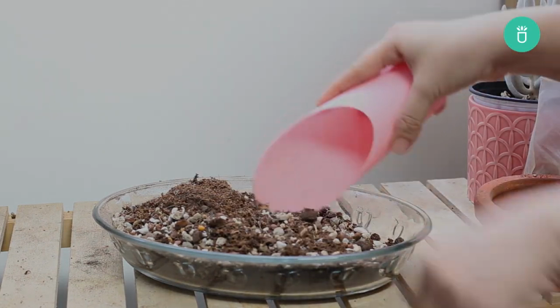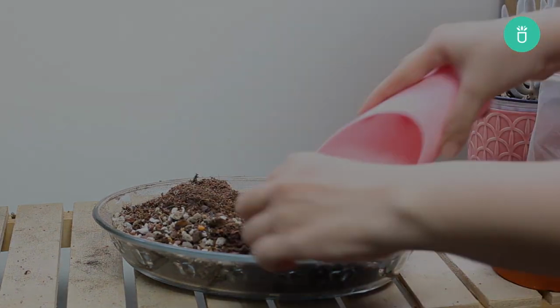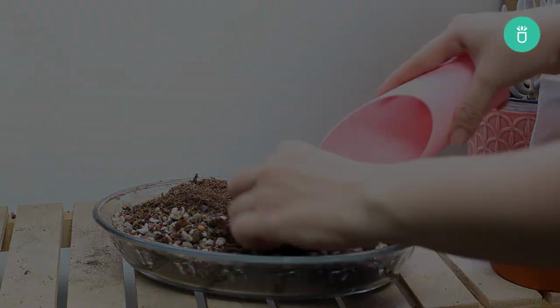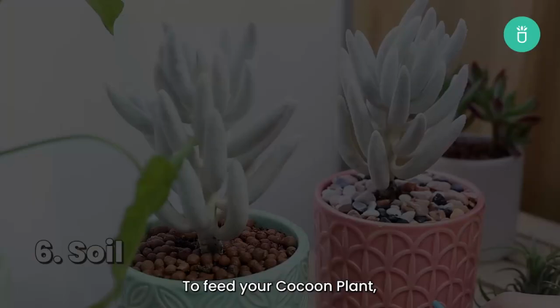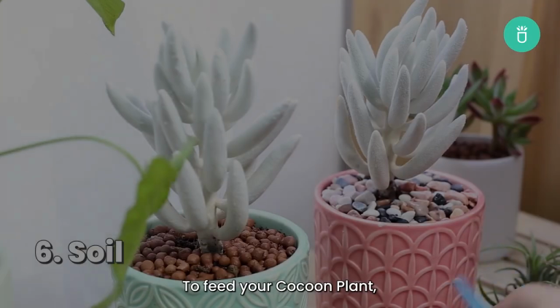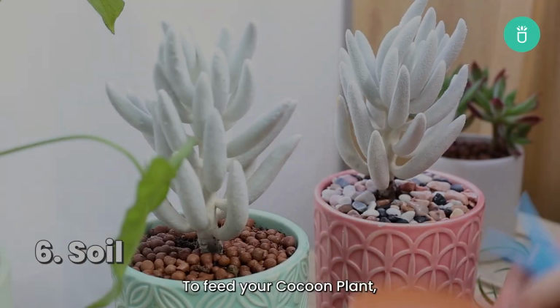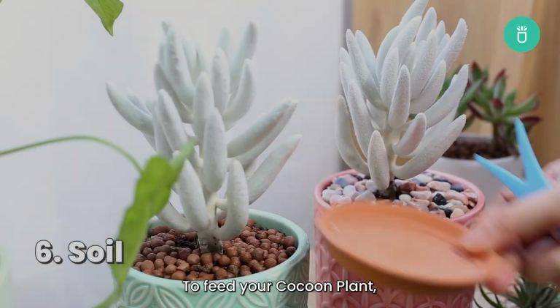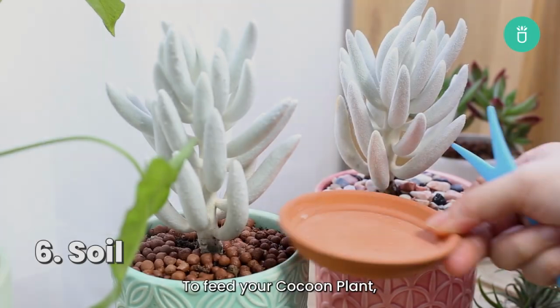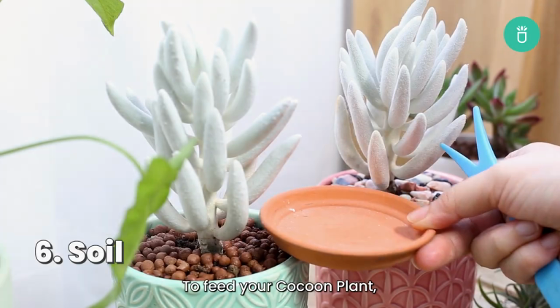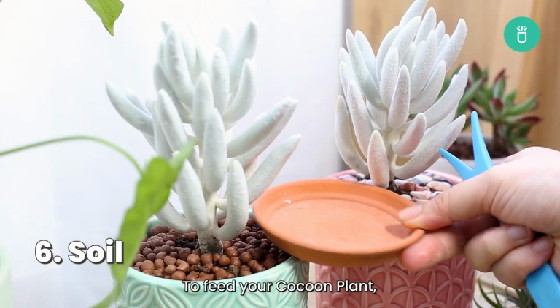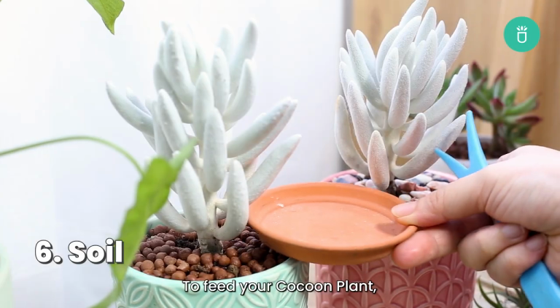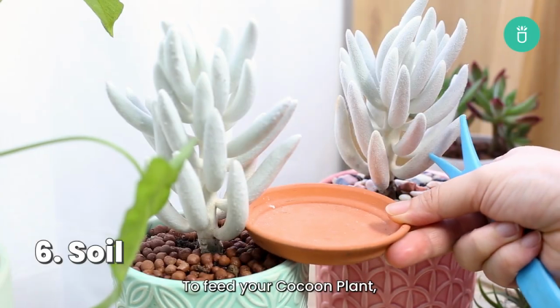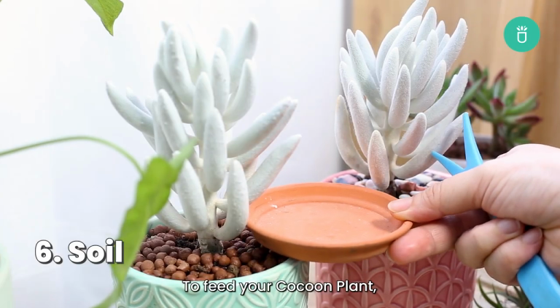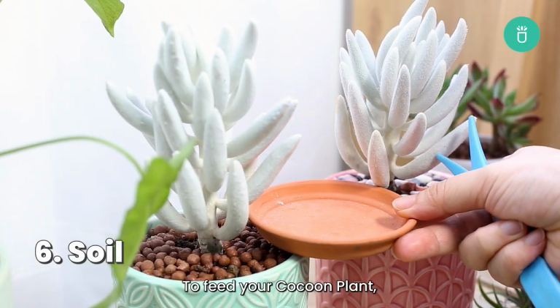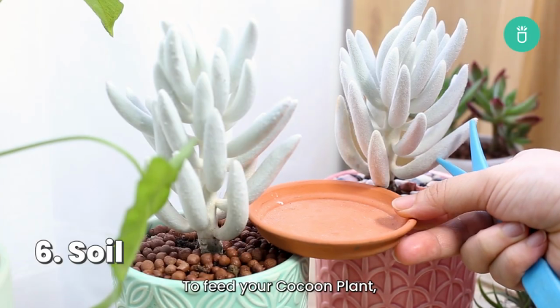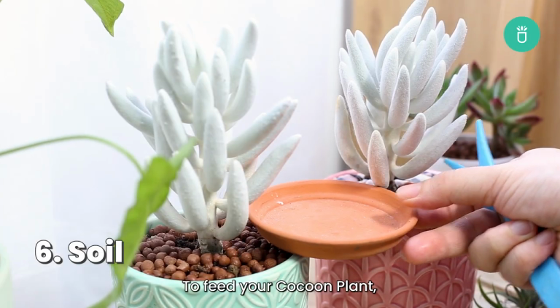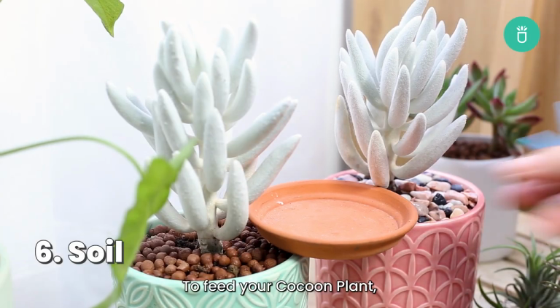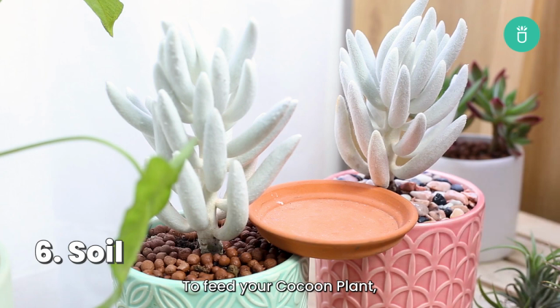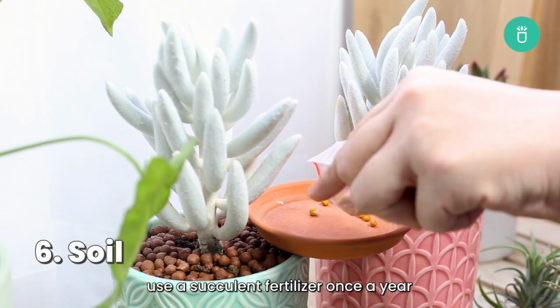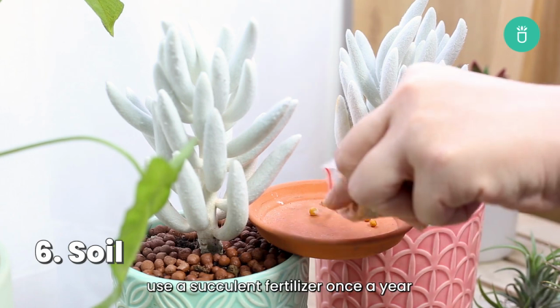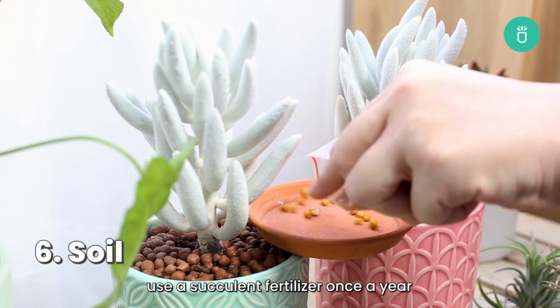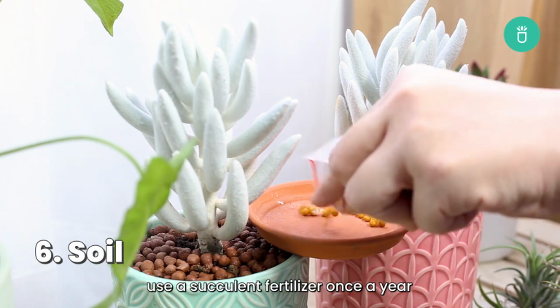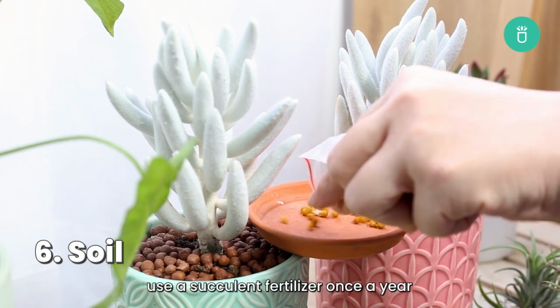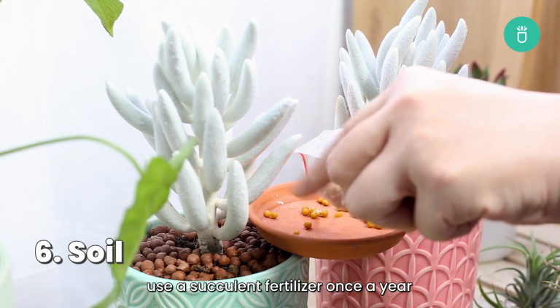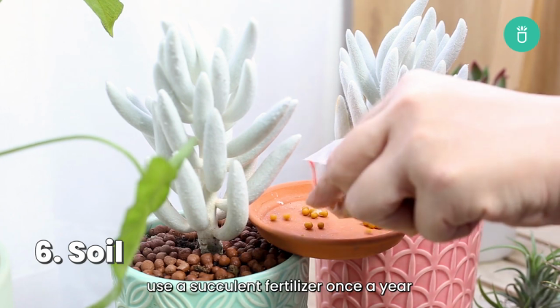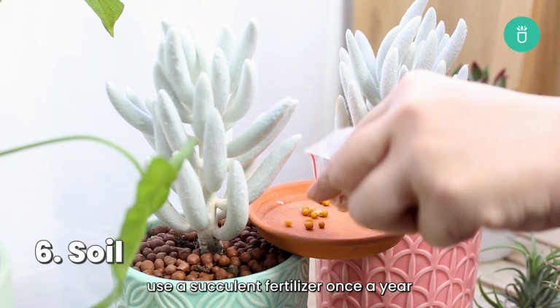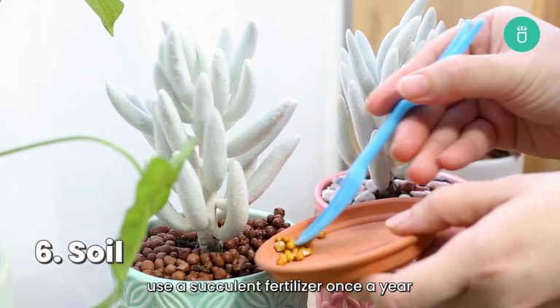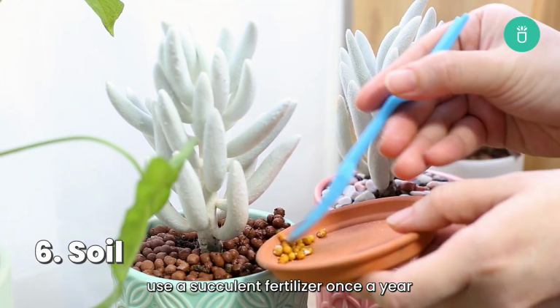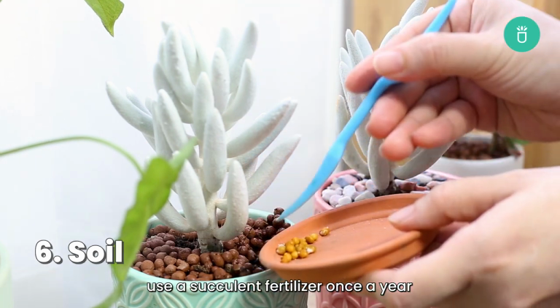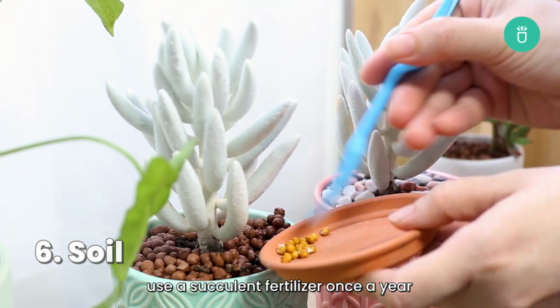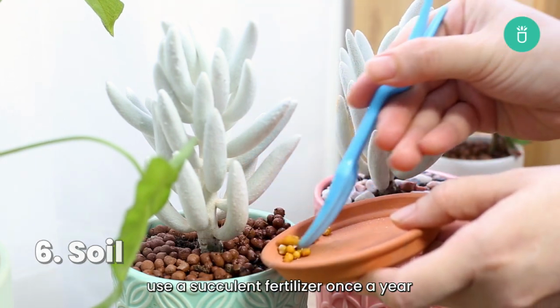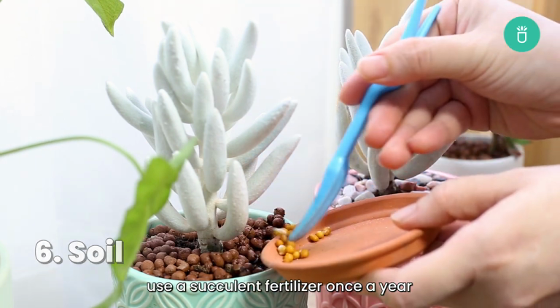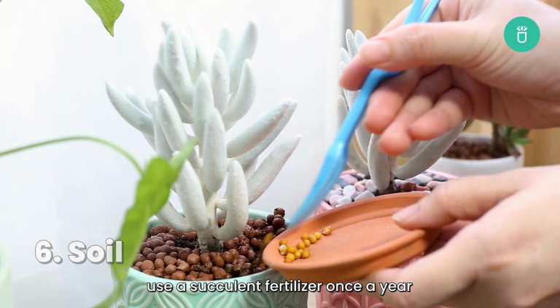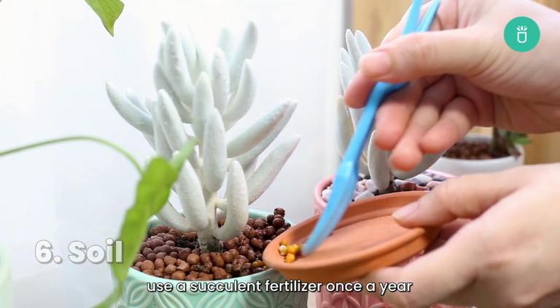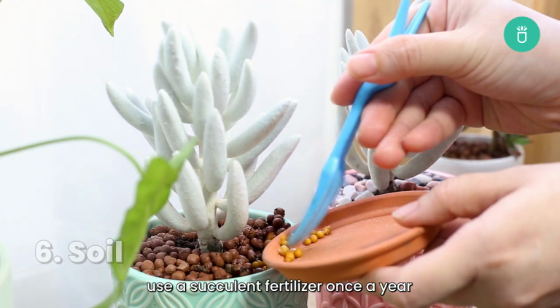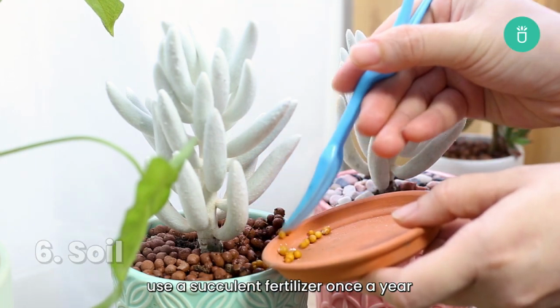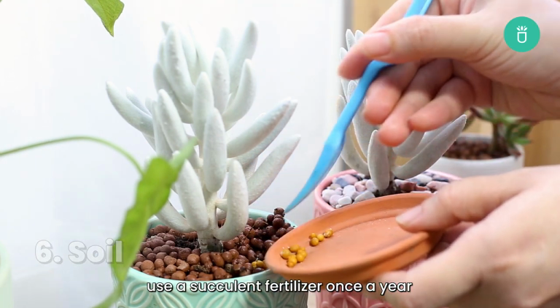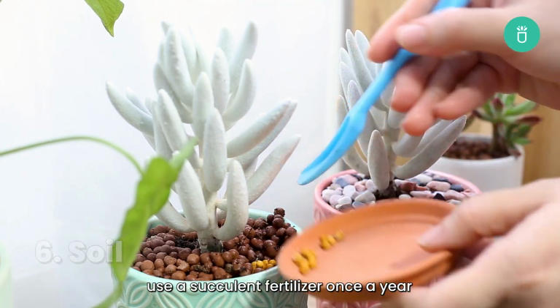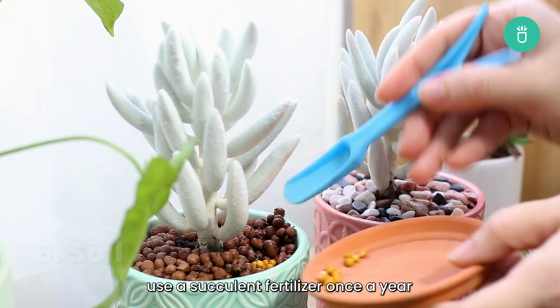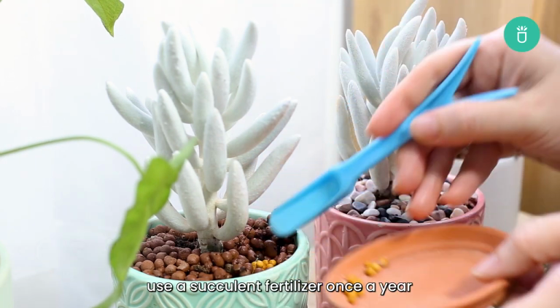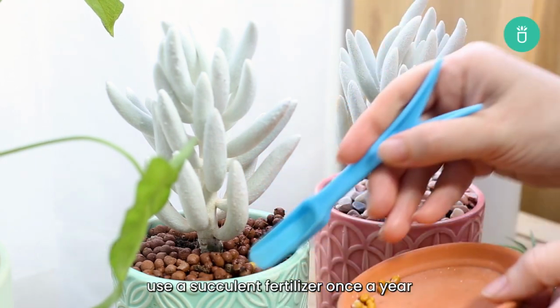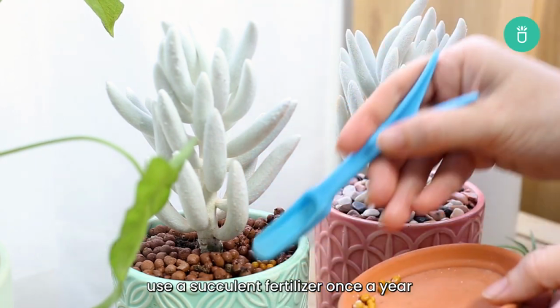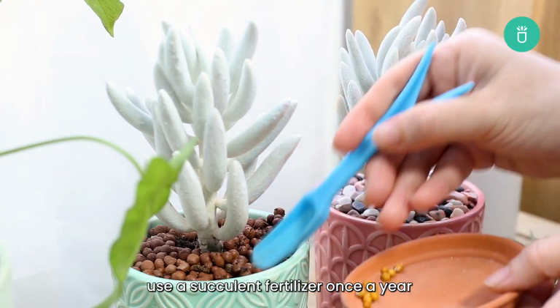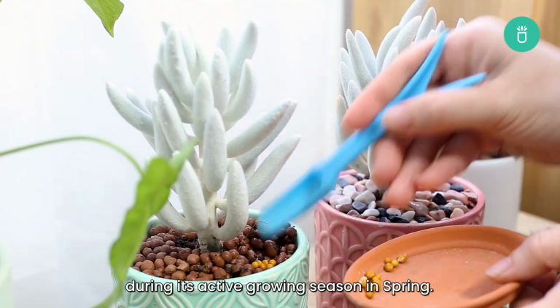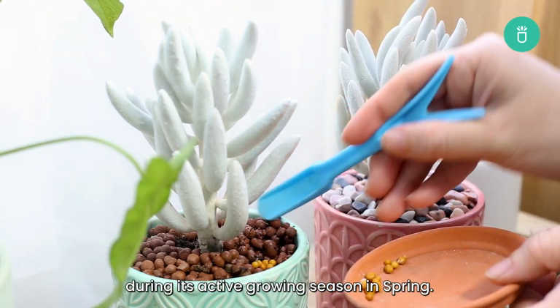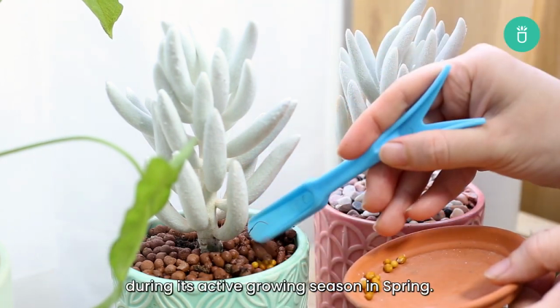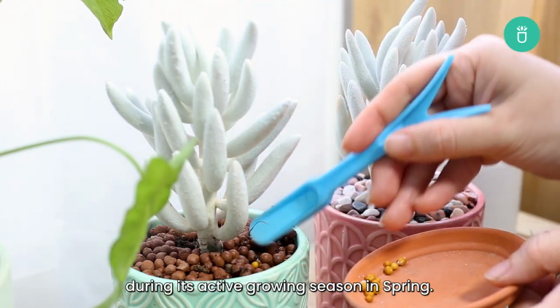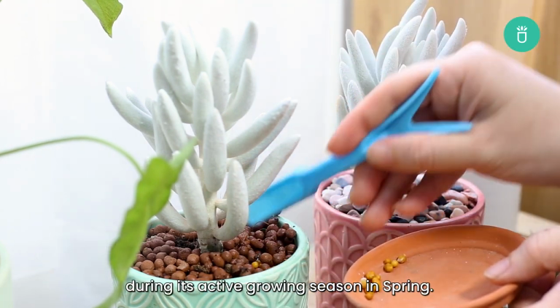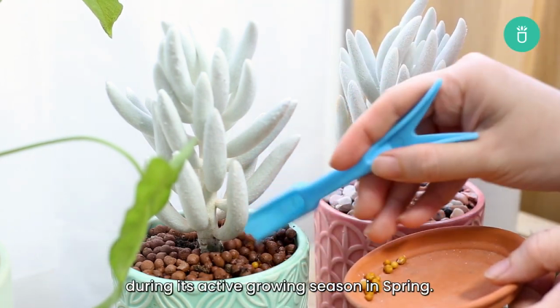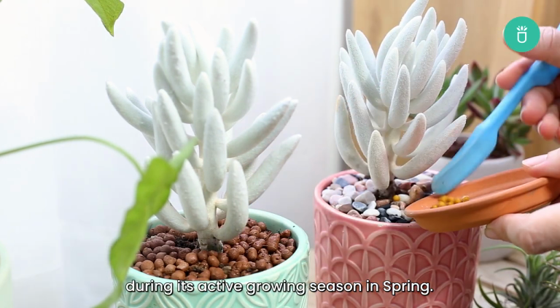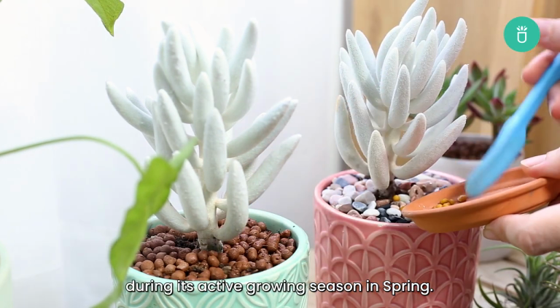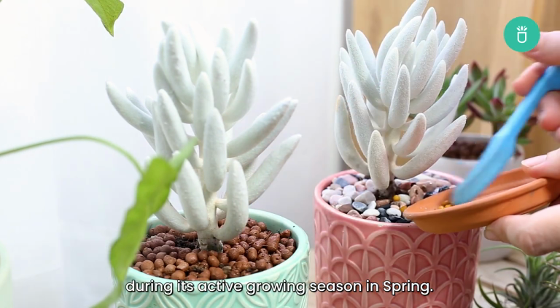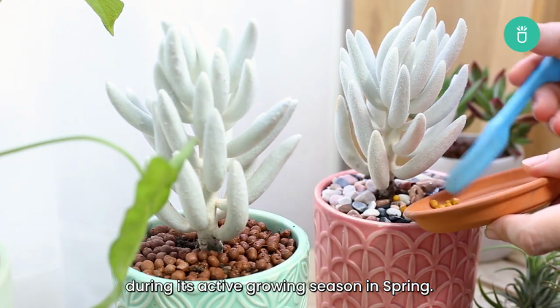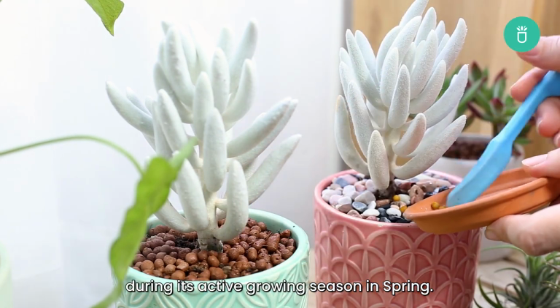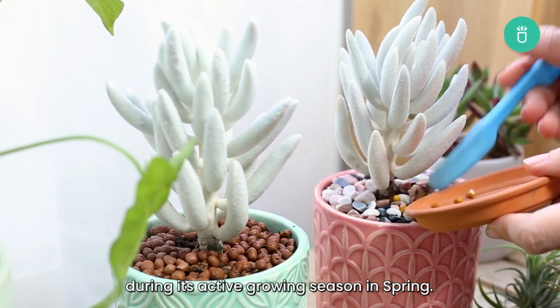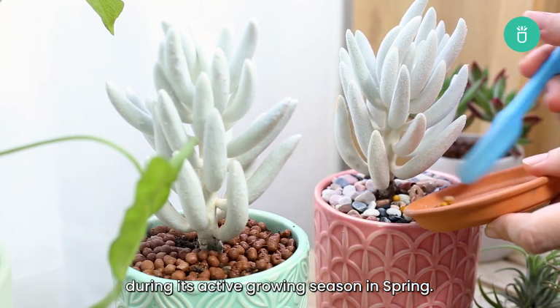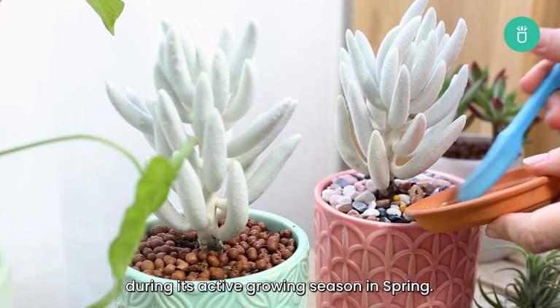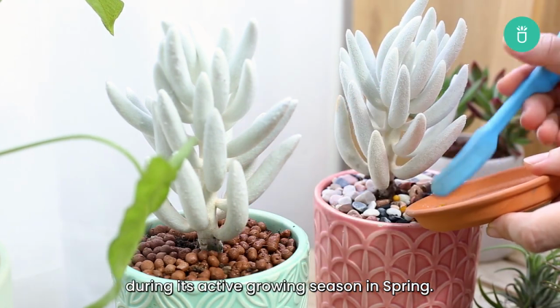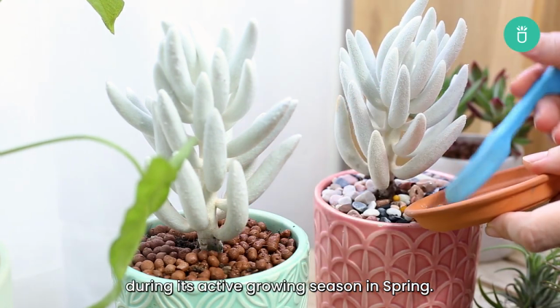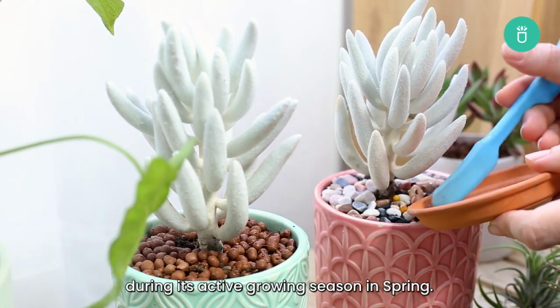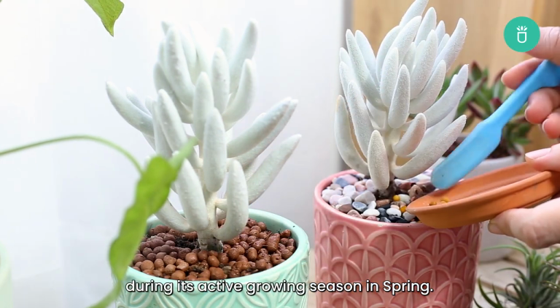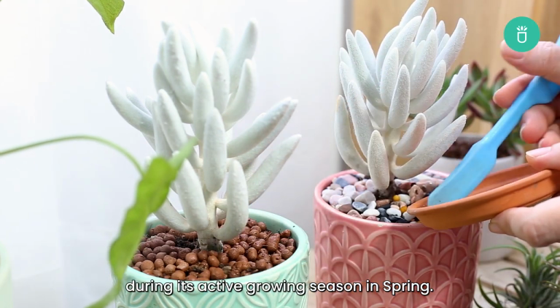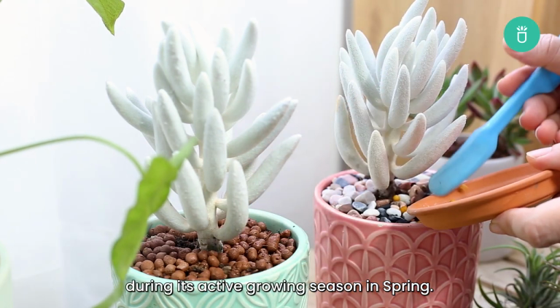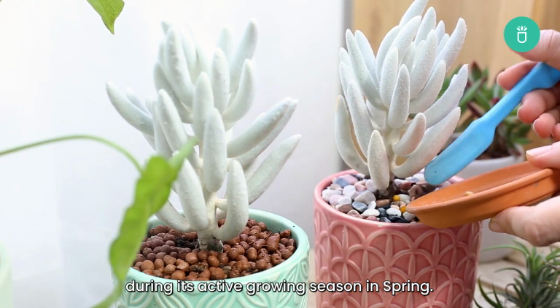To feed your cocoon plant, use a succulent fertilizer once a year during the active growing season in the spring.